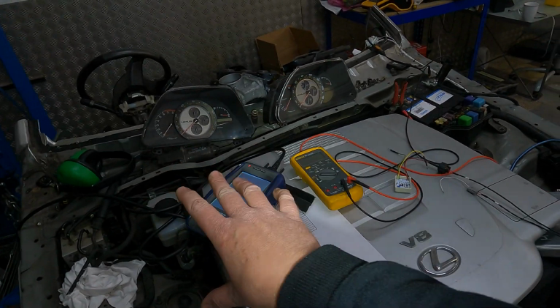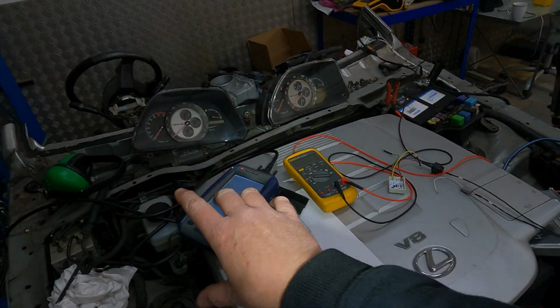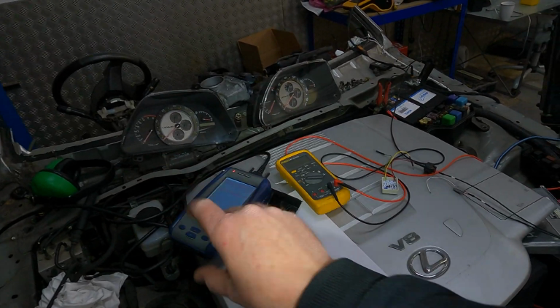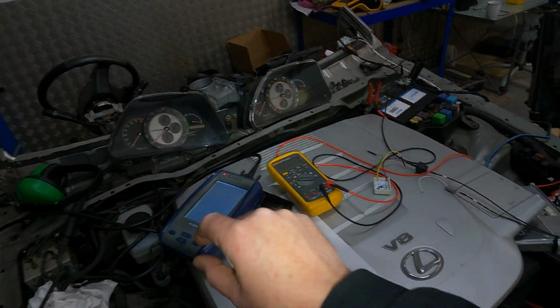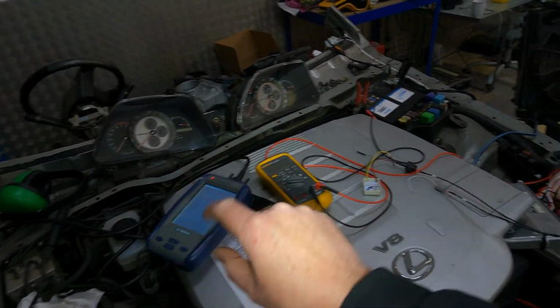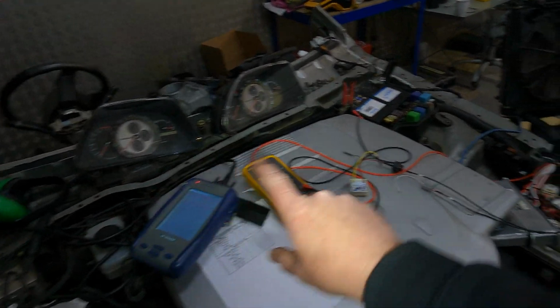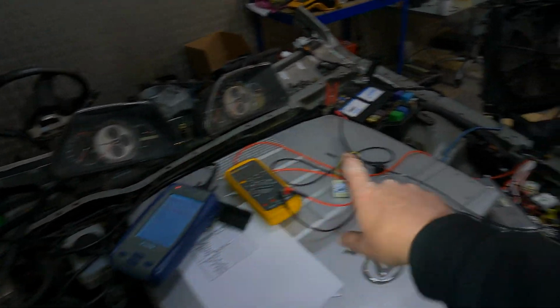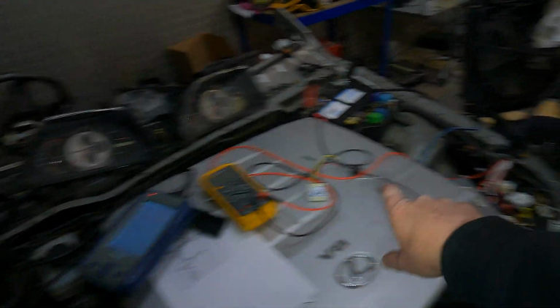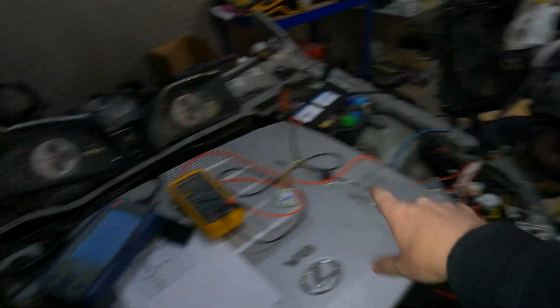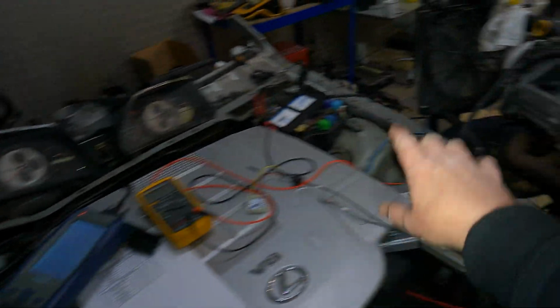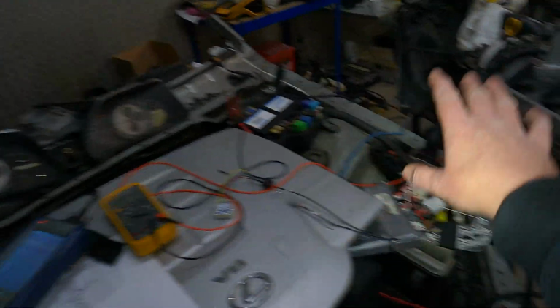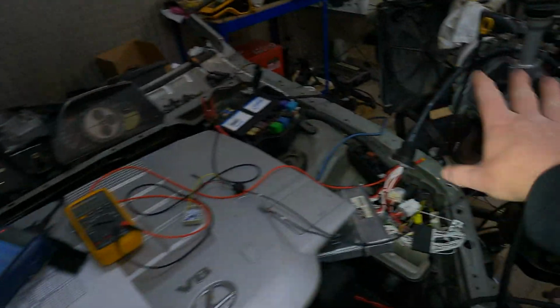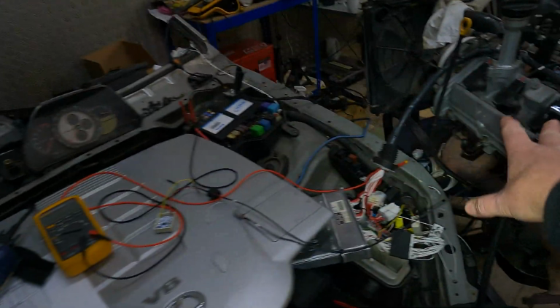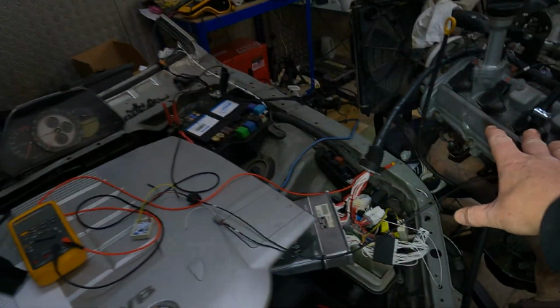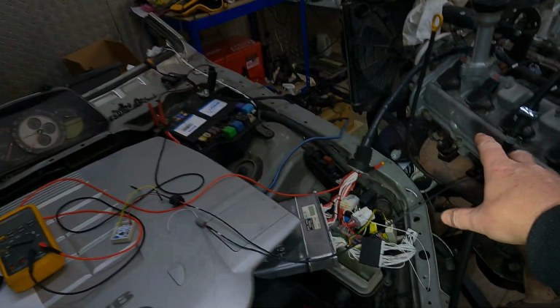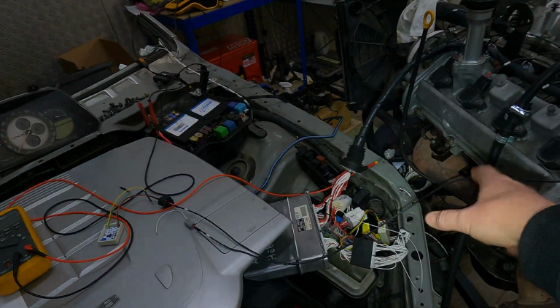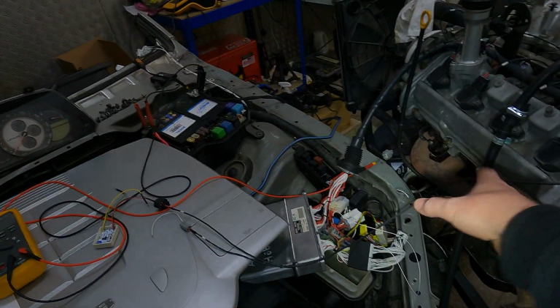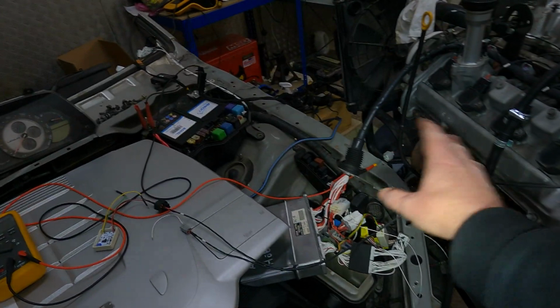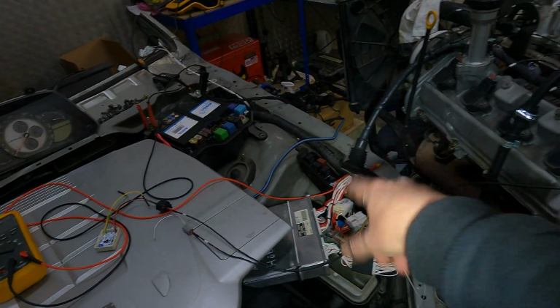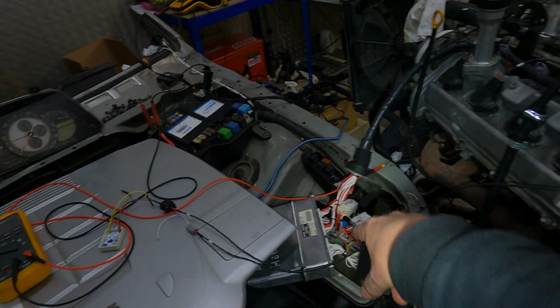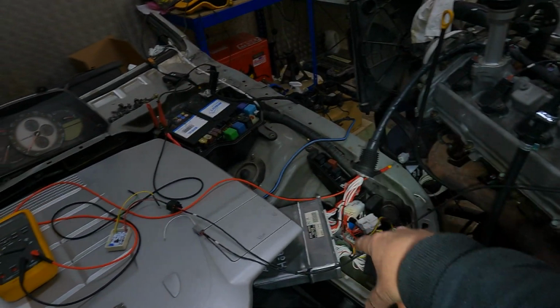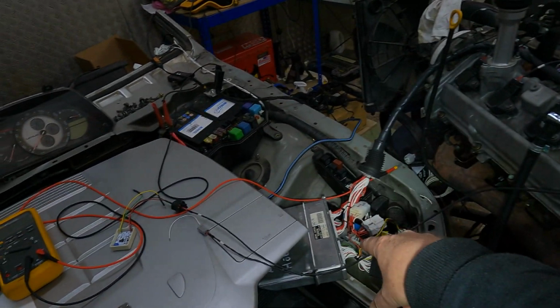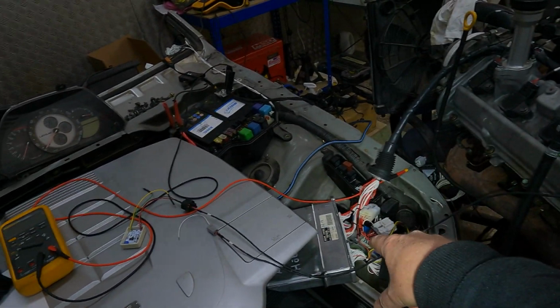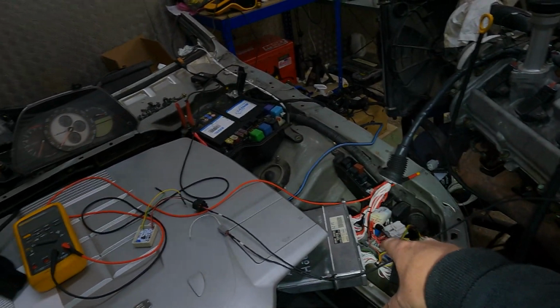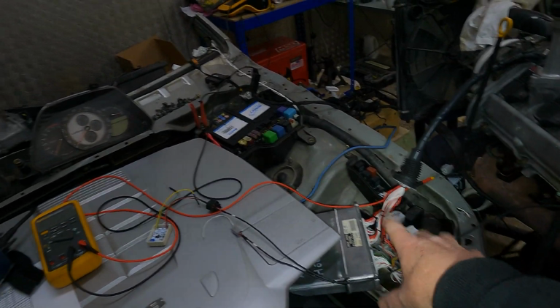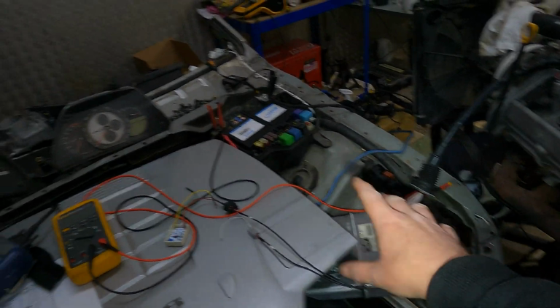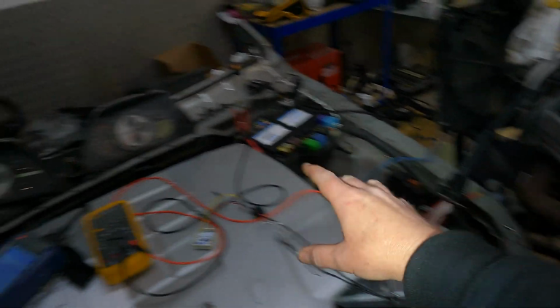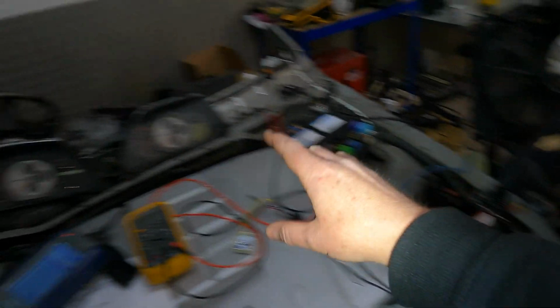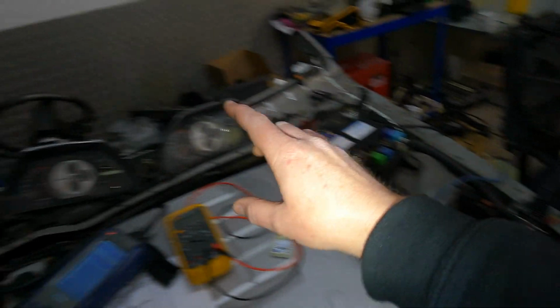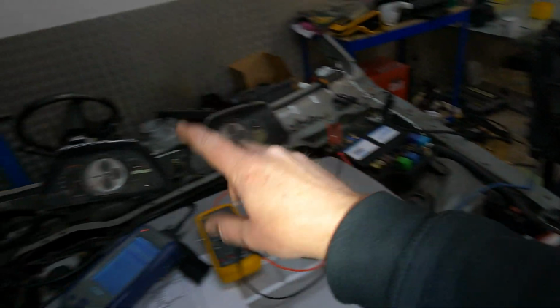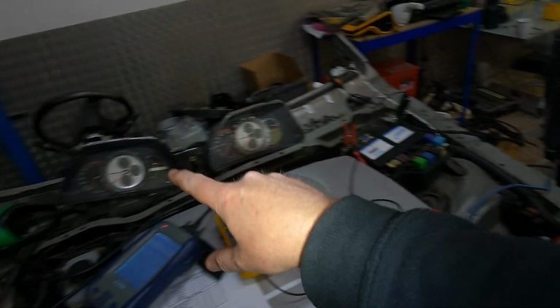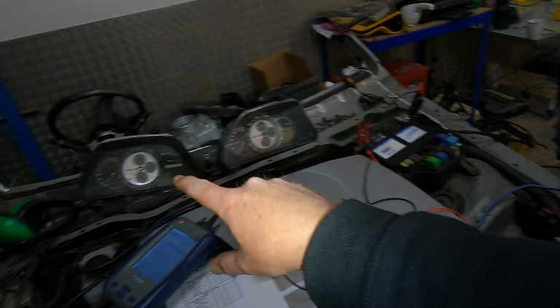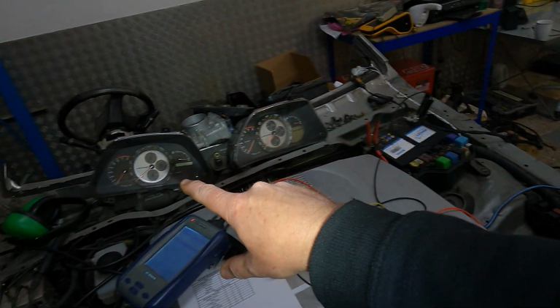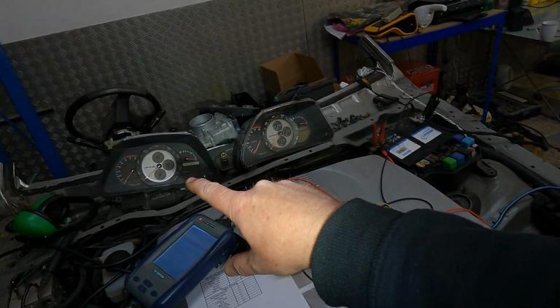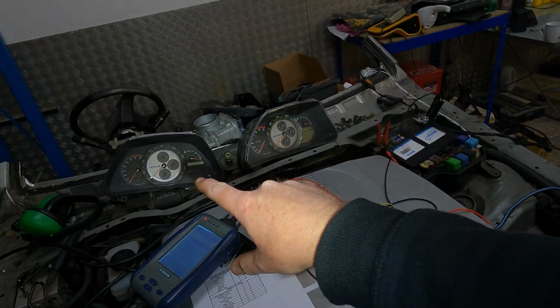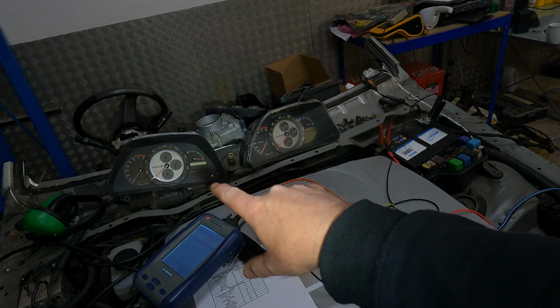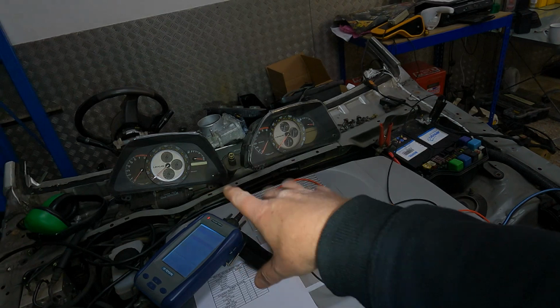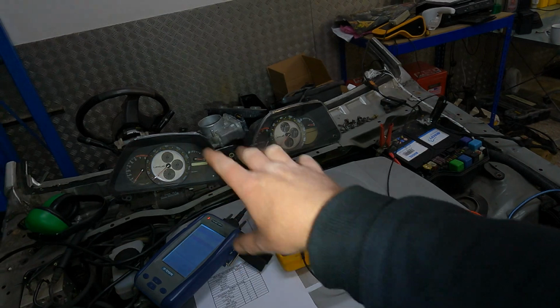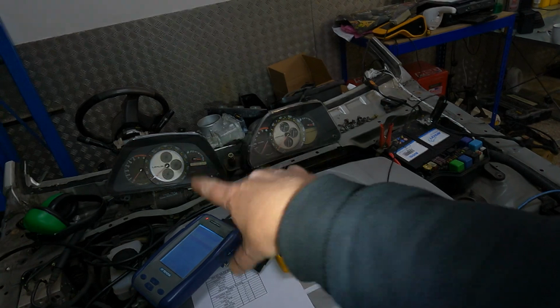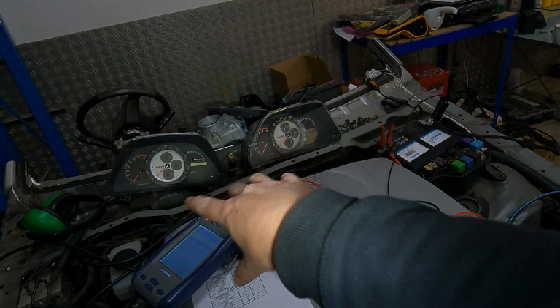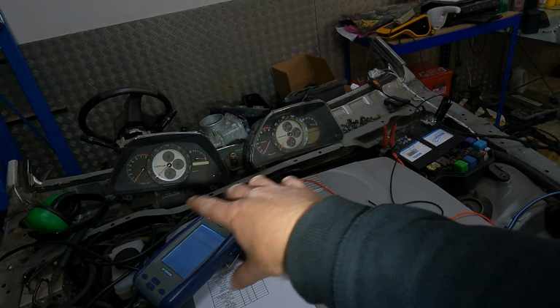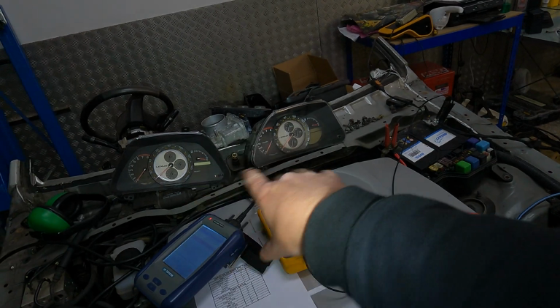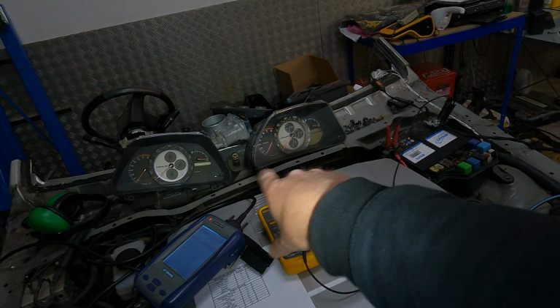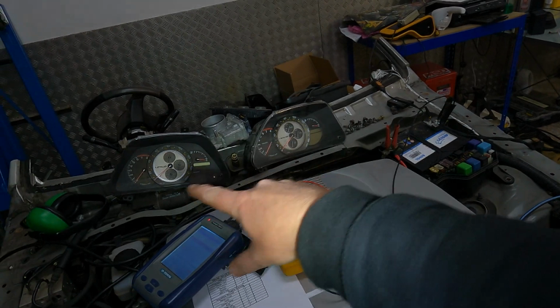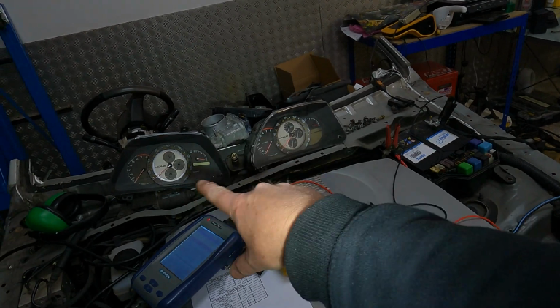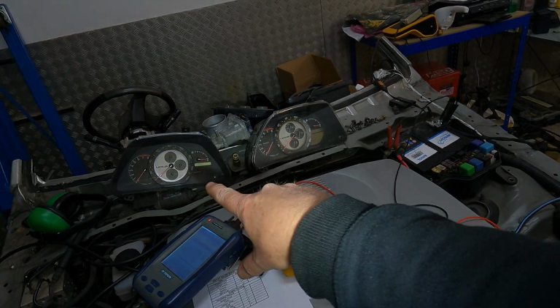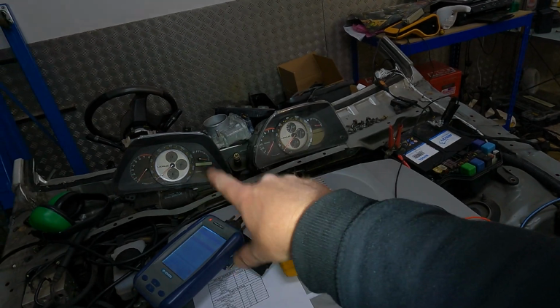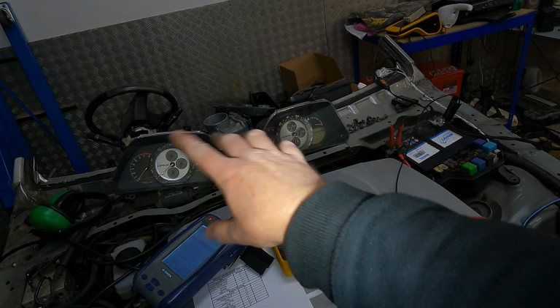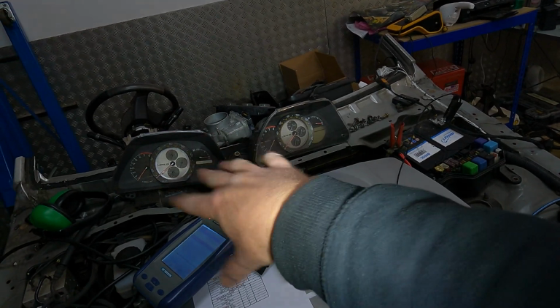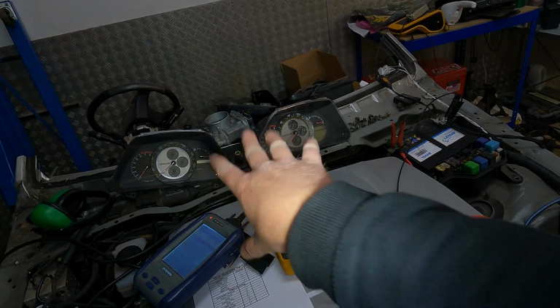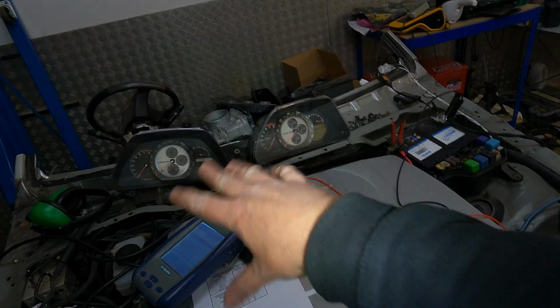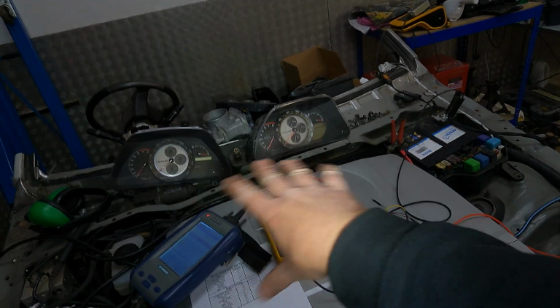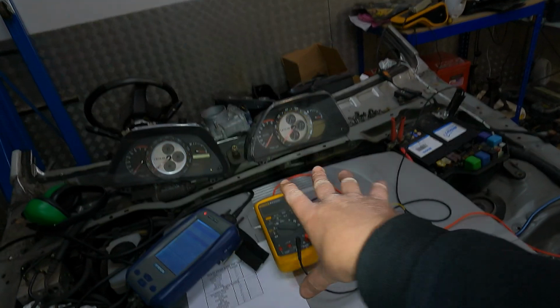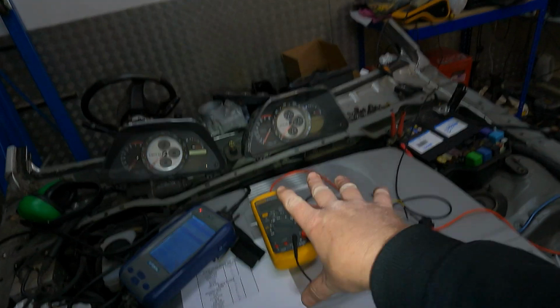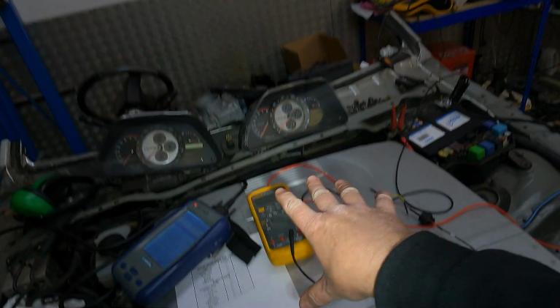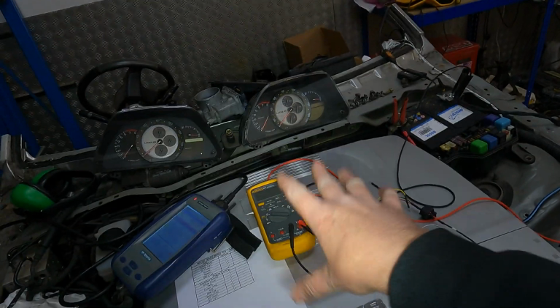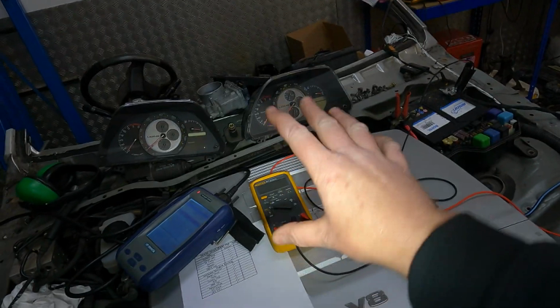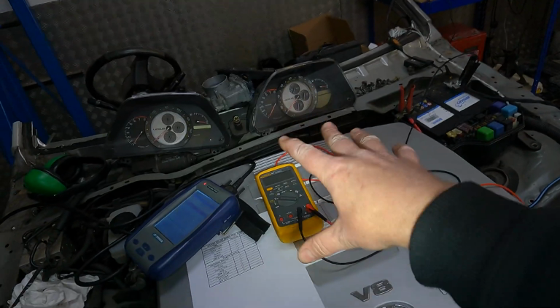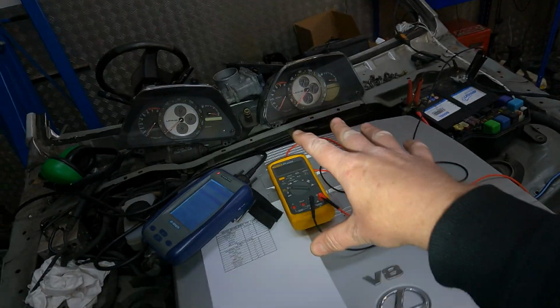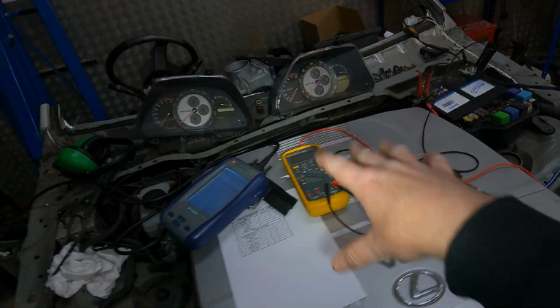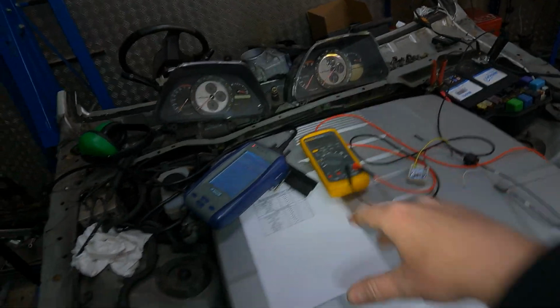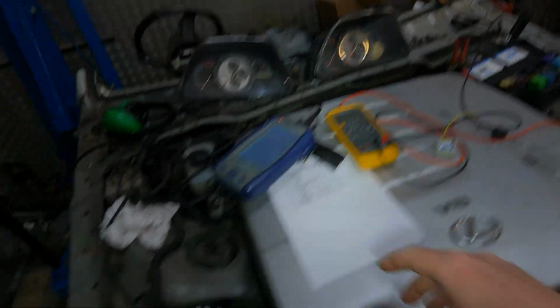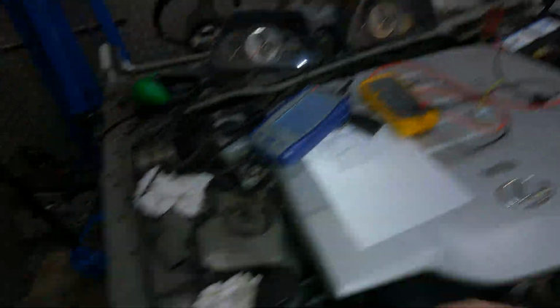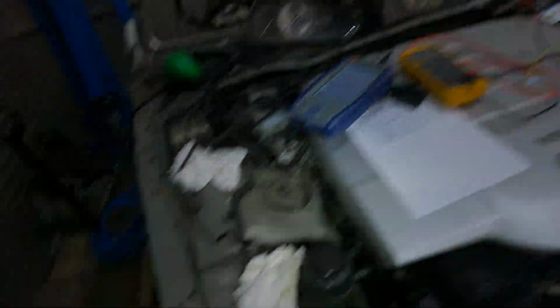So what I'm going to do is use this harness, which is a plug-and-play into an IS200, just to show you that everything is working as it should do.